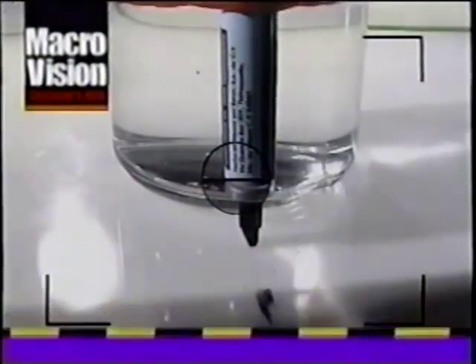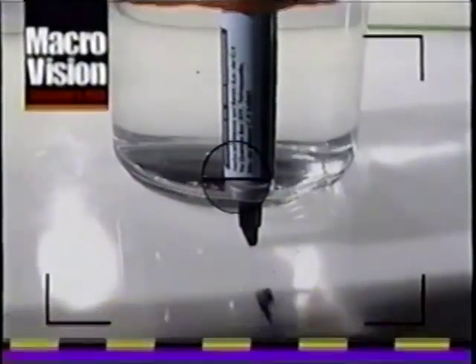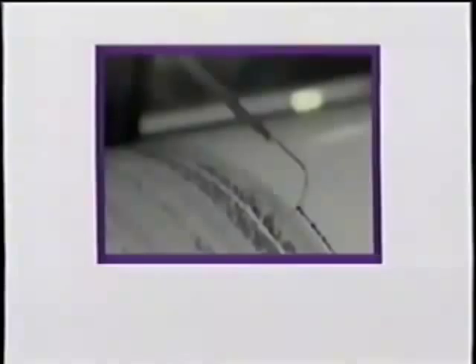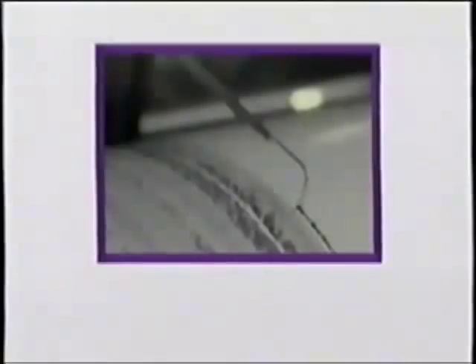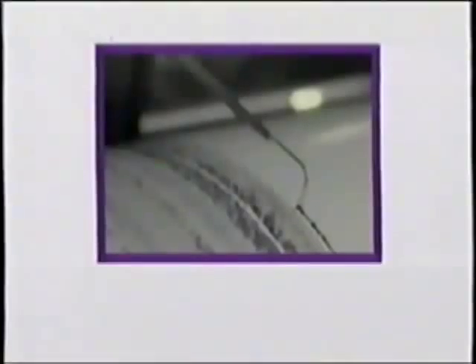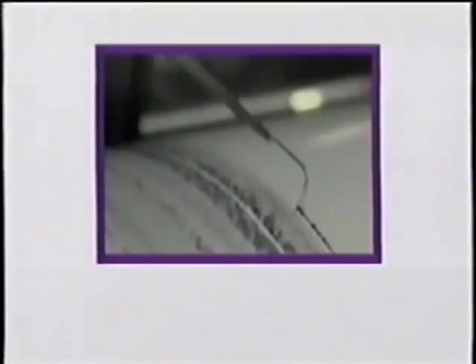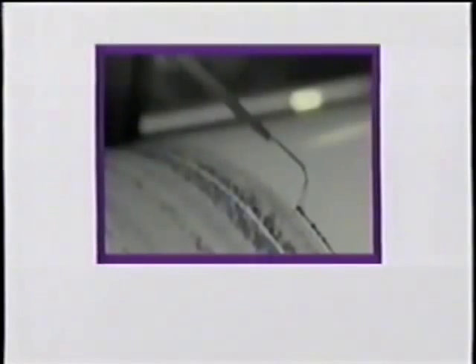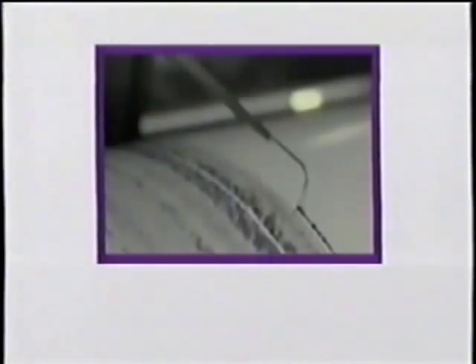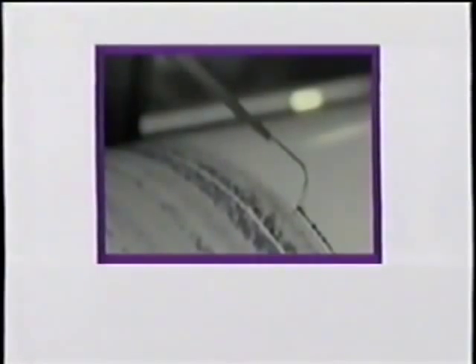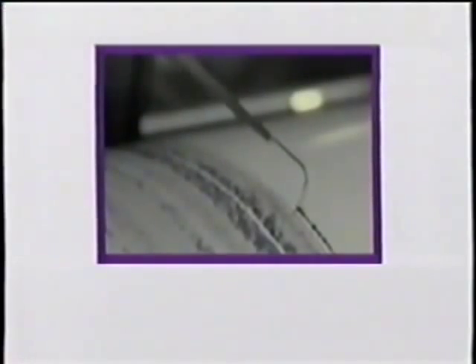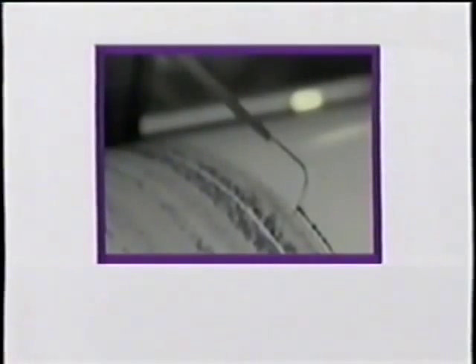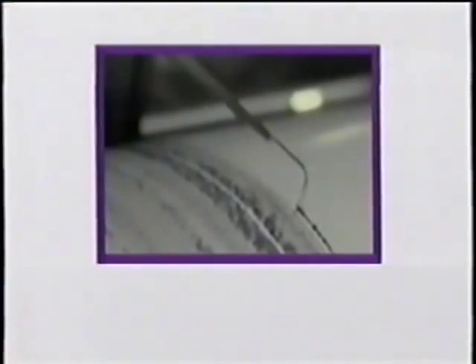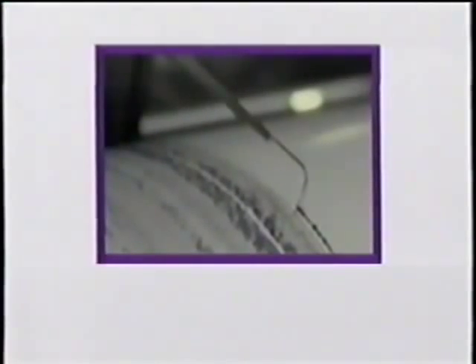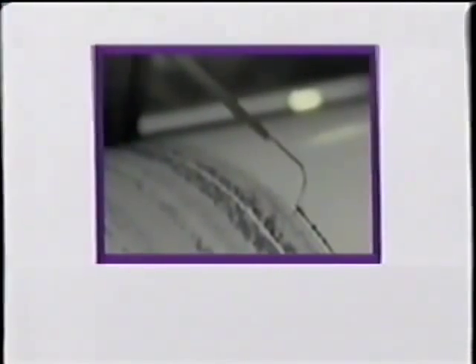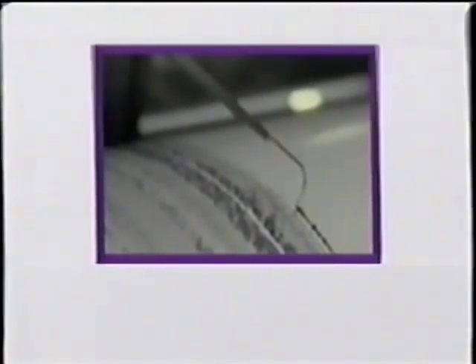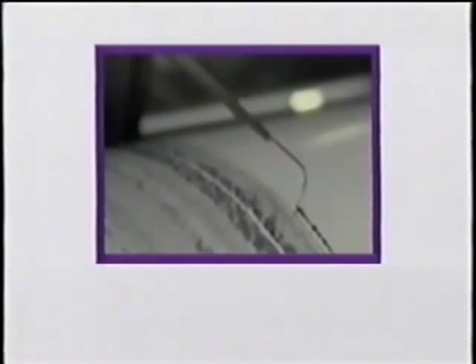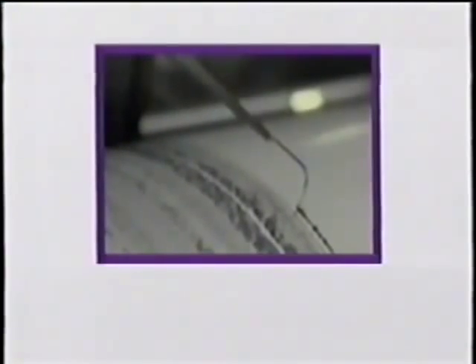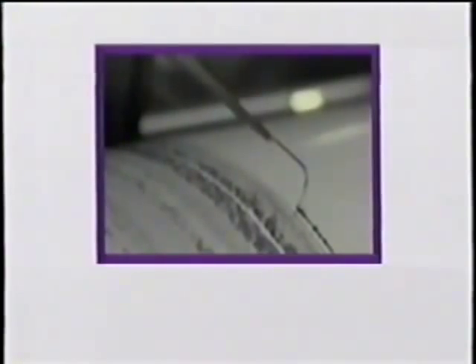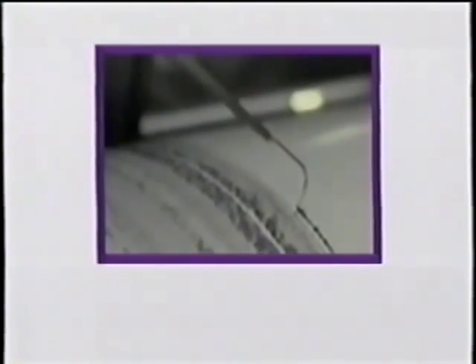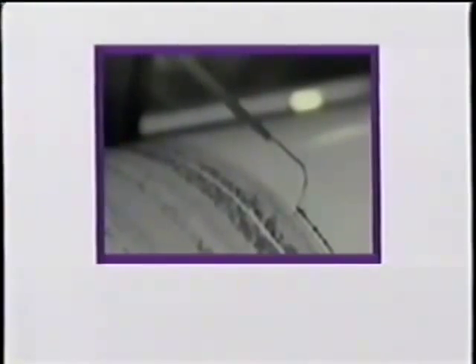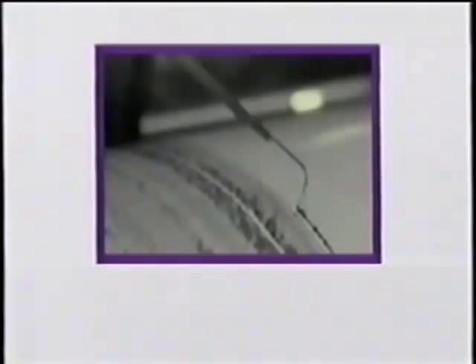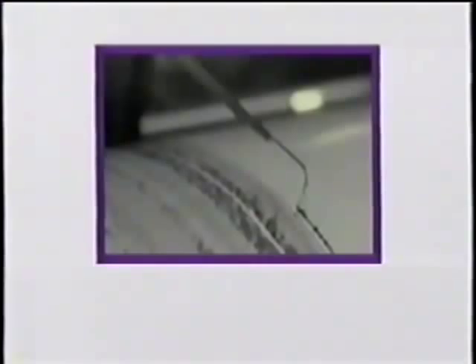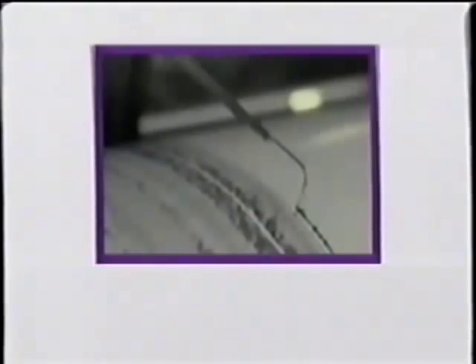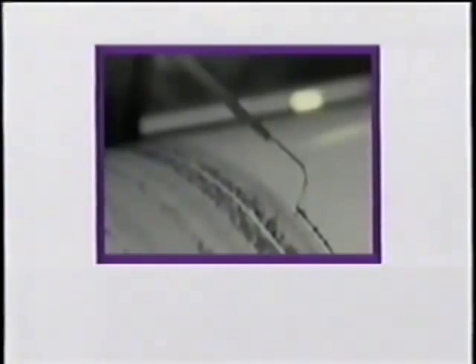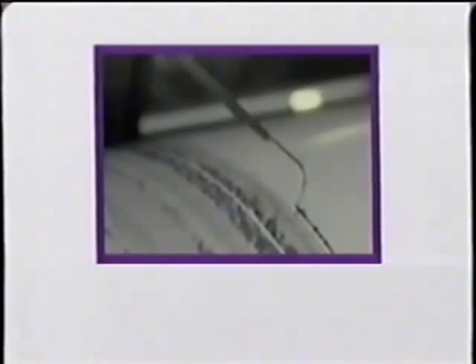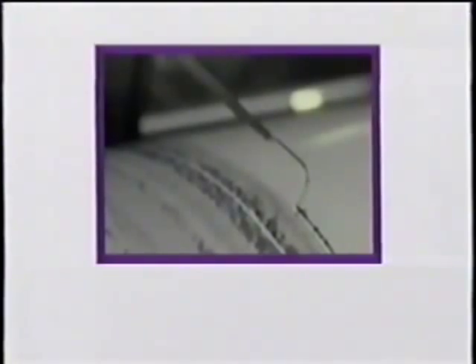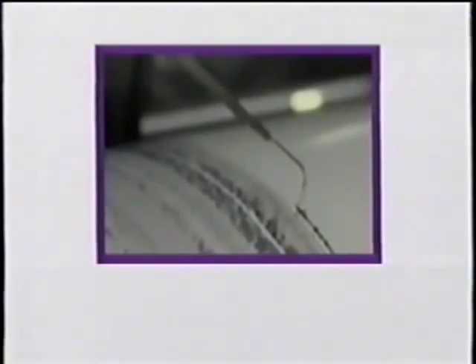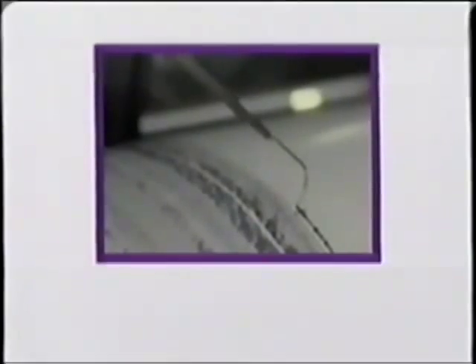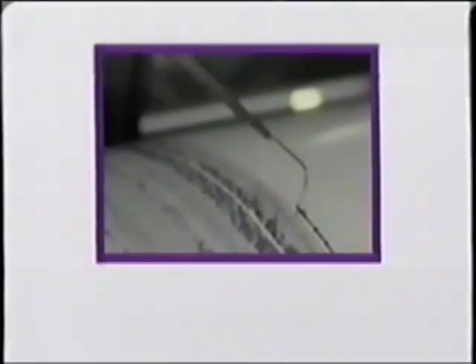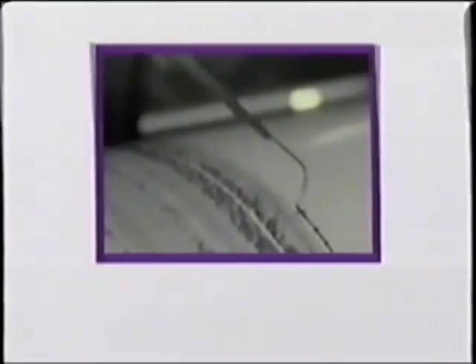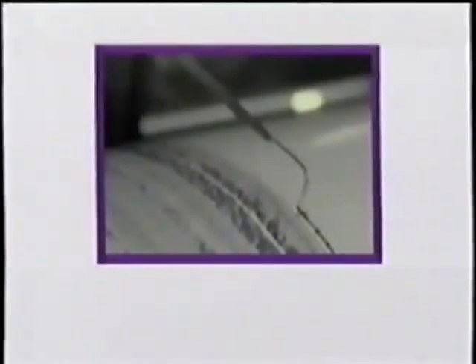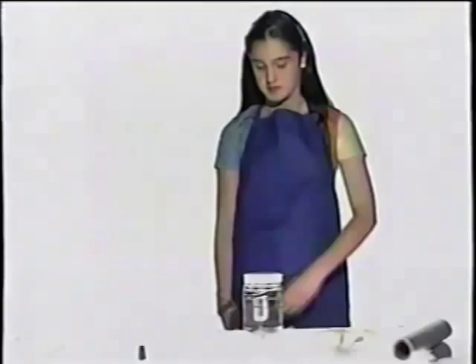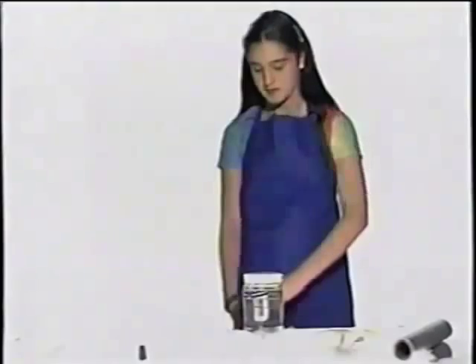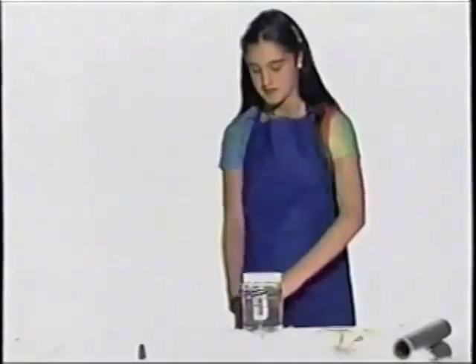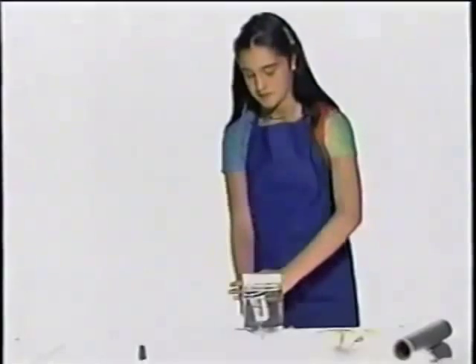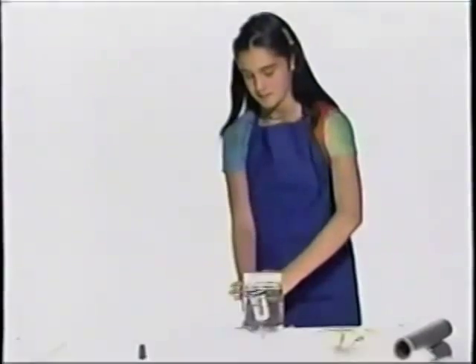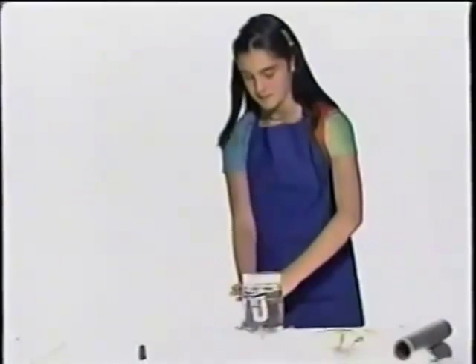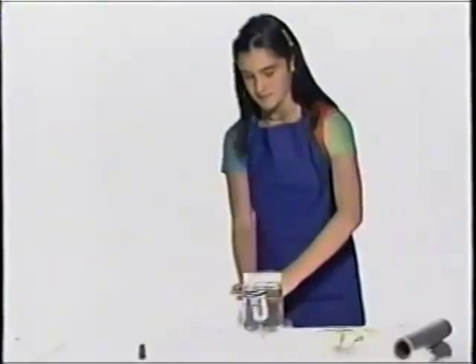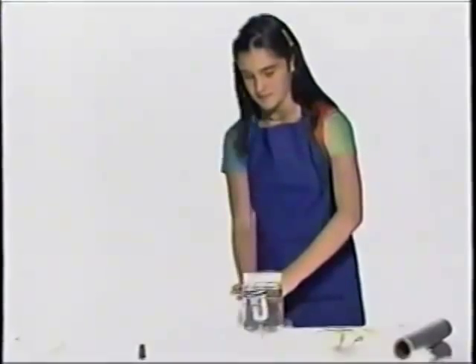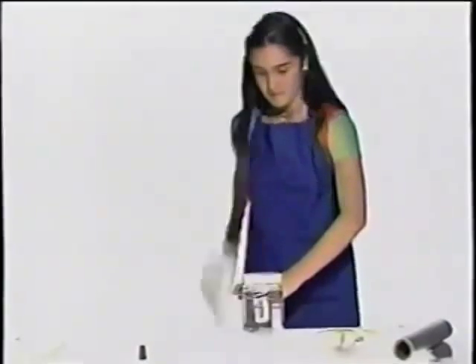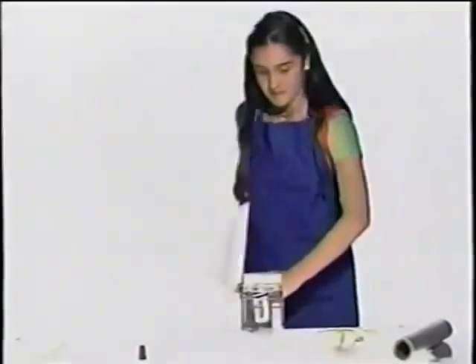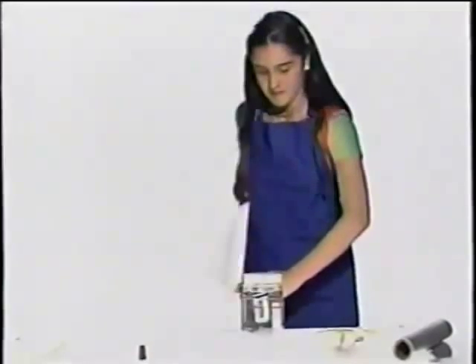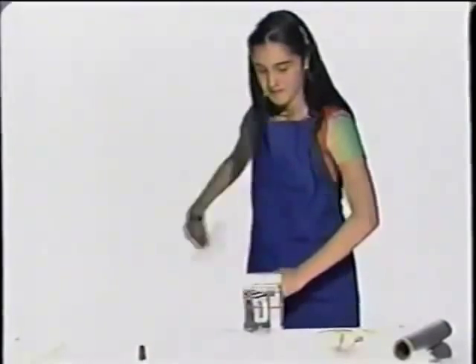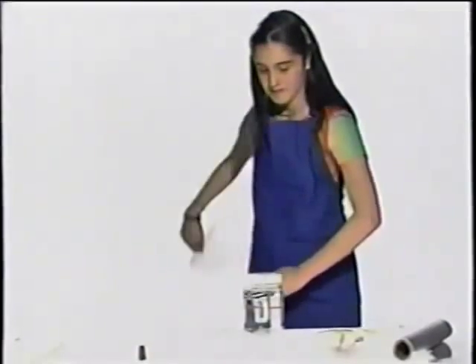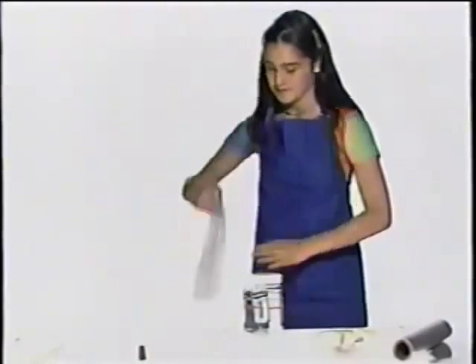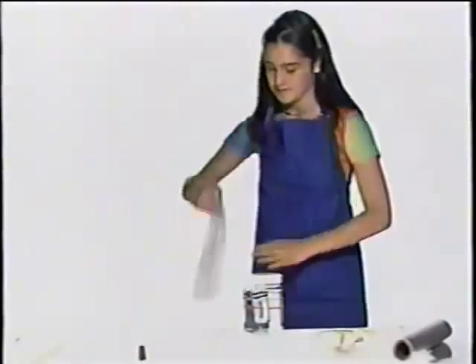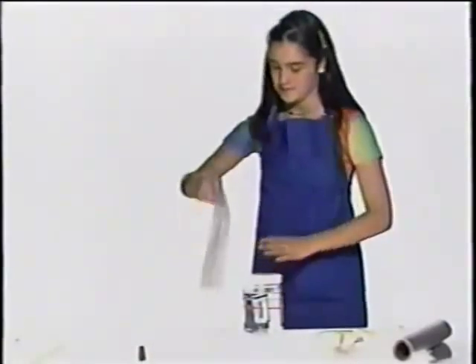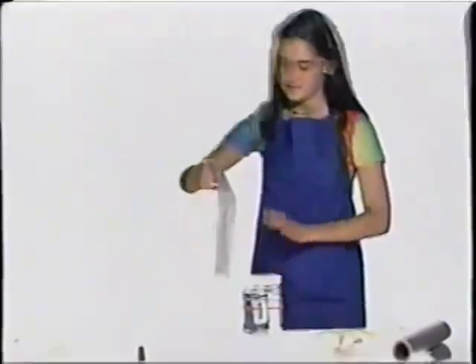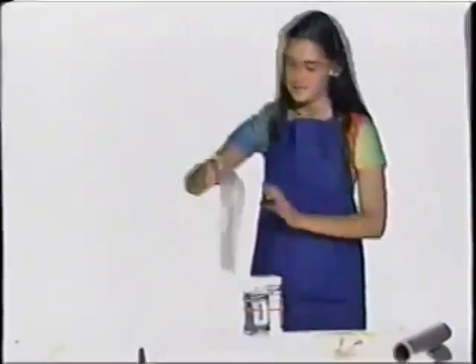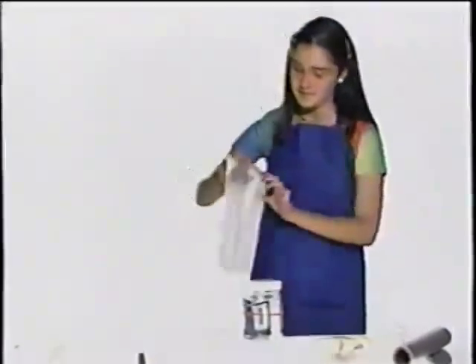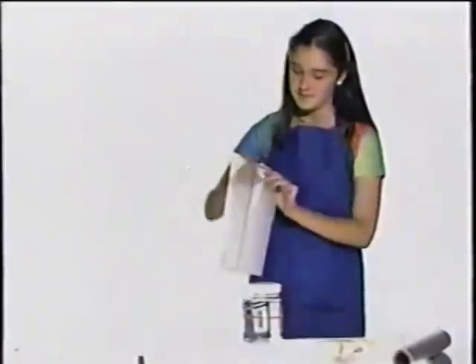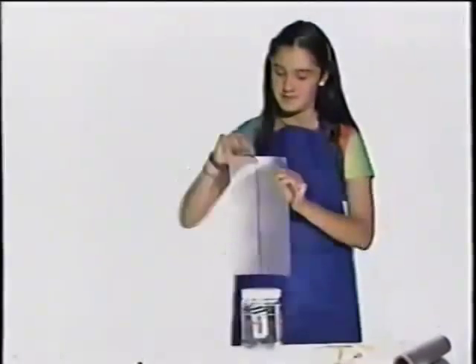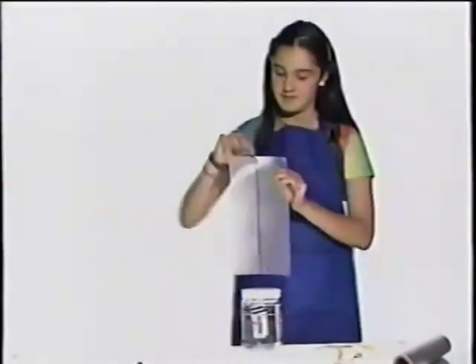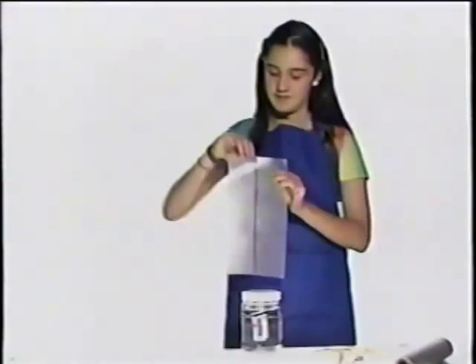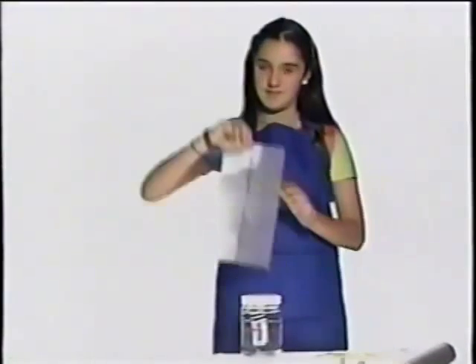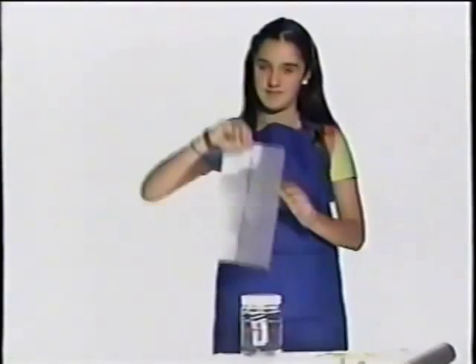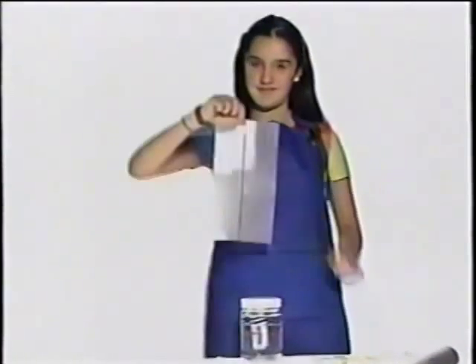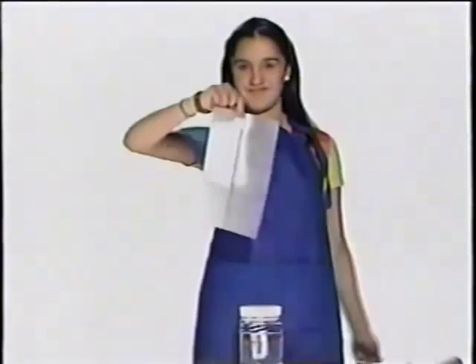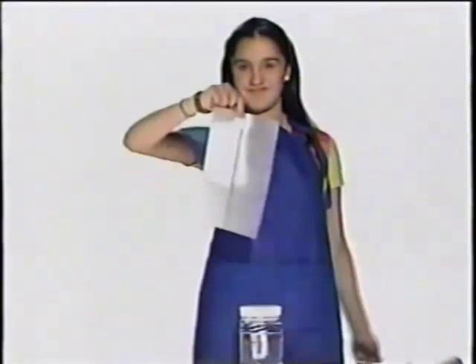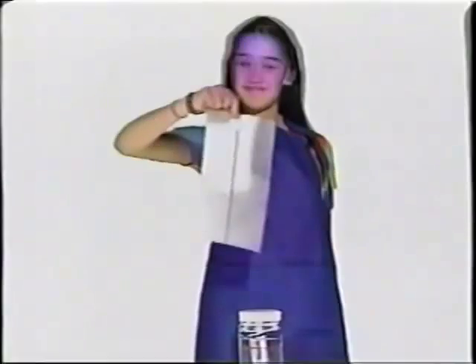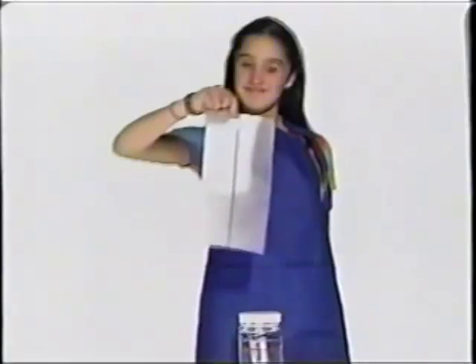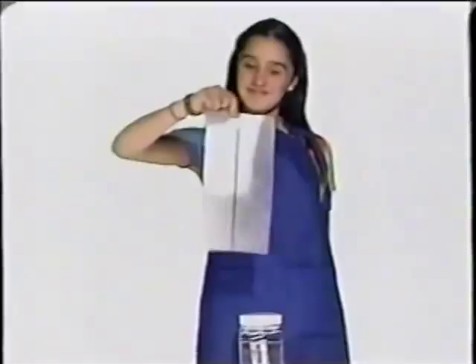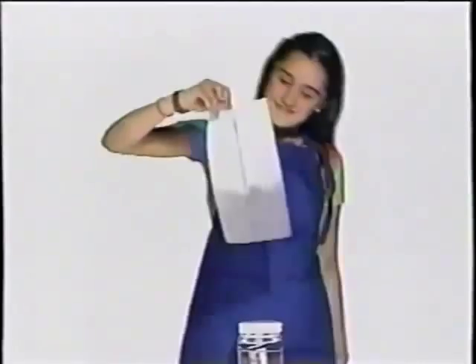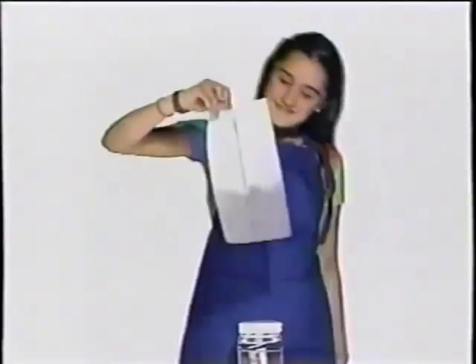In the case of an earthquake, the line would show up as a zigzag. But the line in our experiment is indicating the absence of a quake.